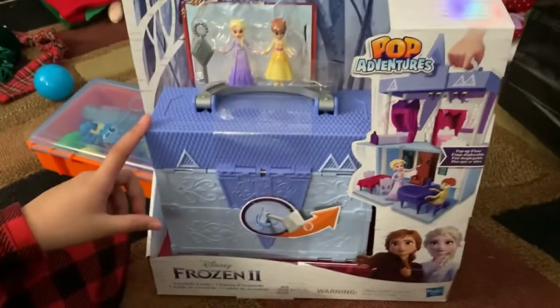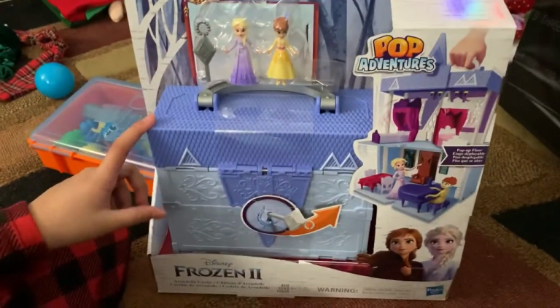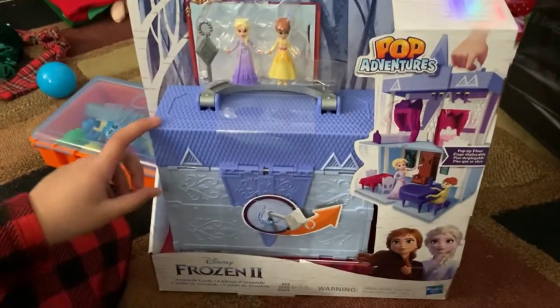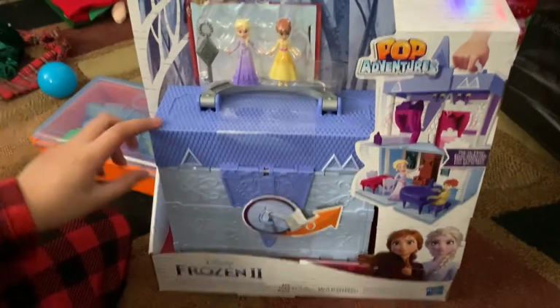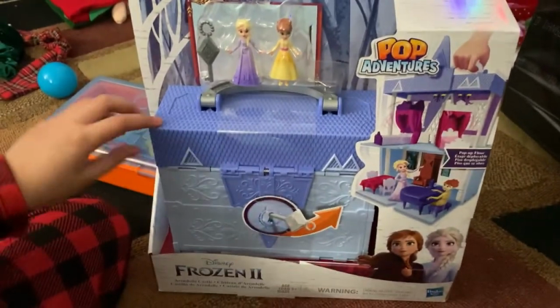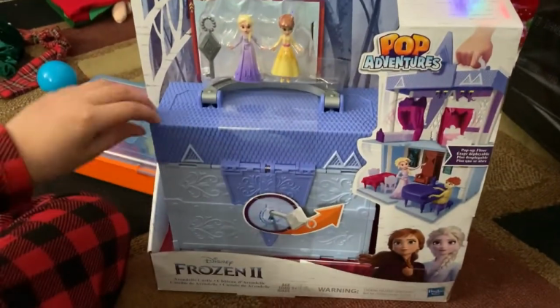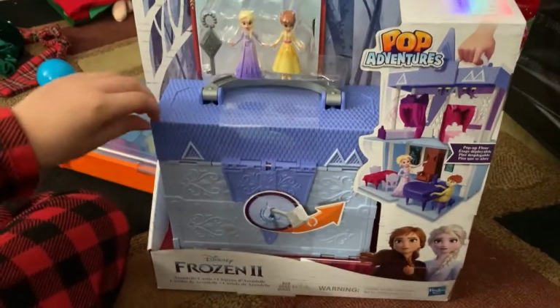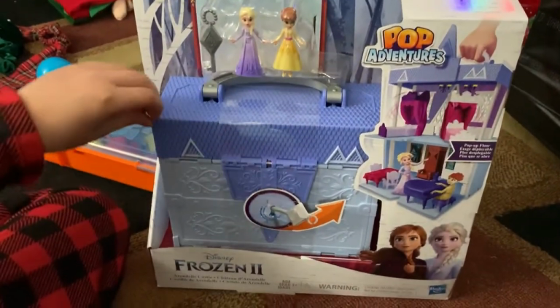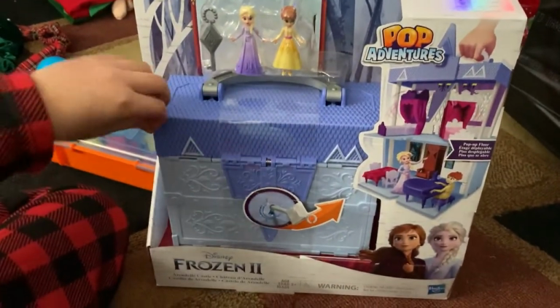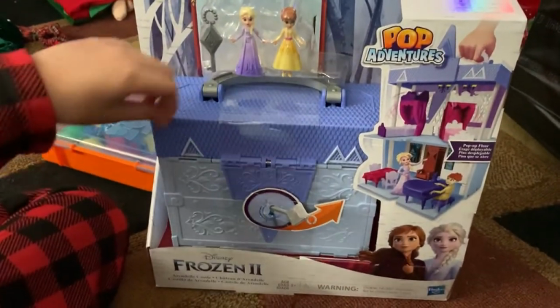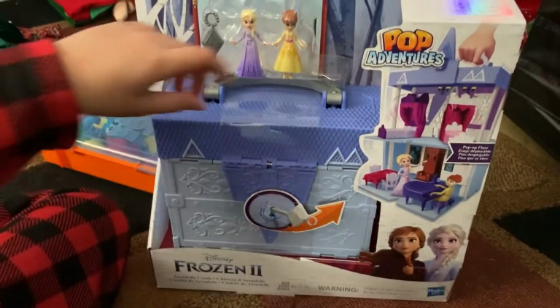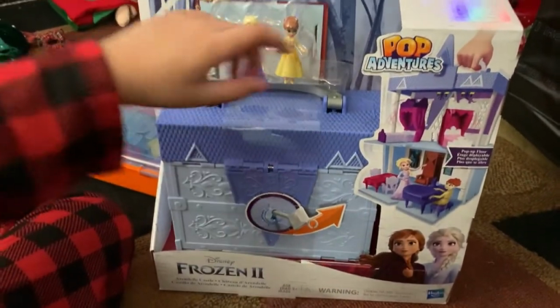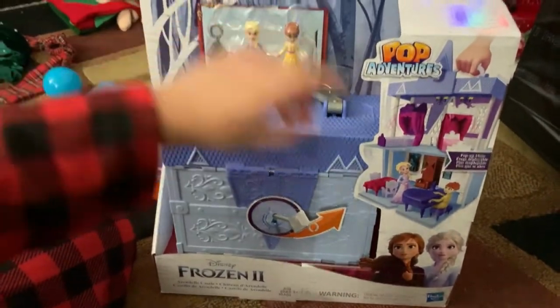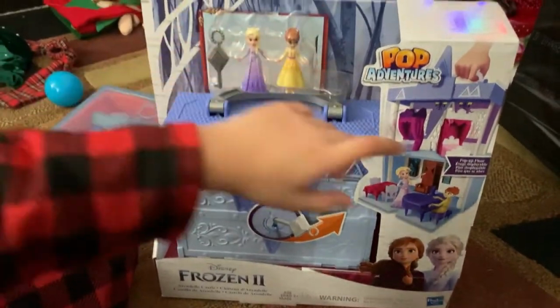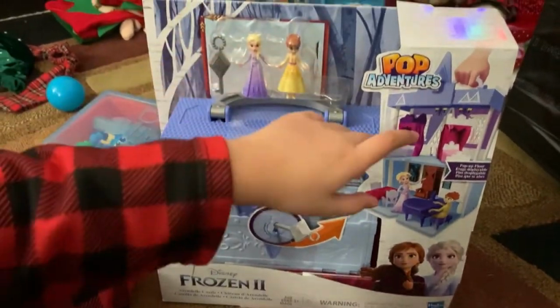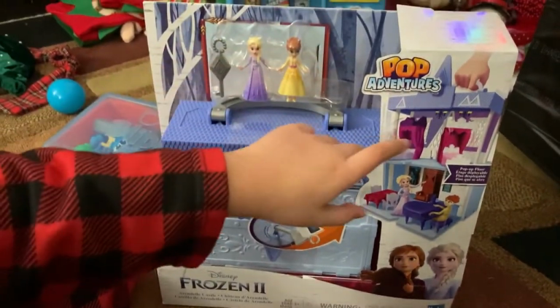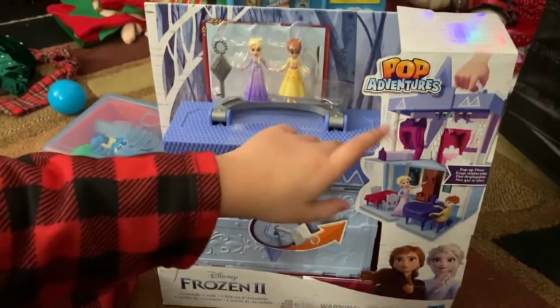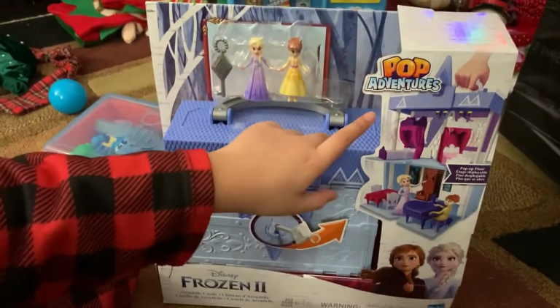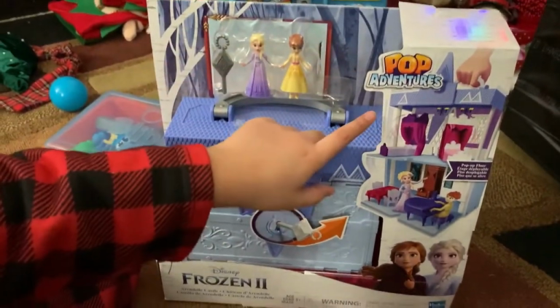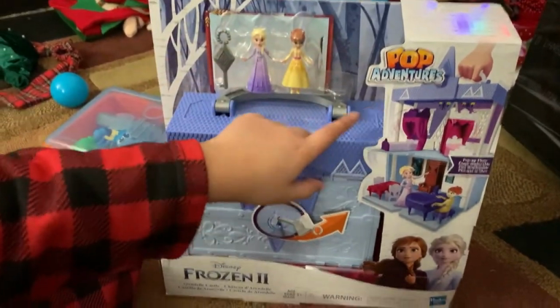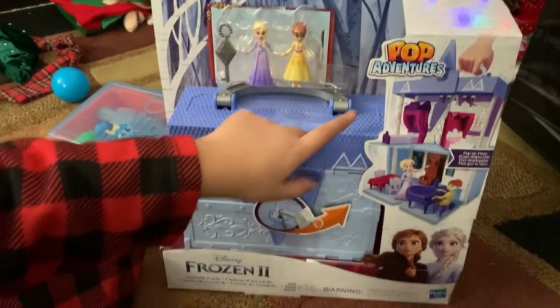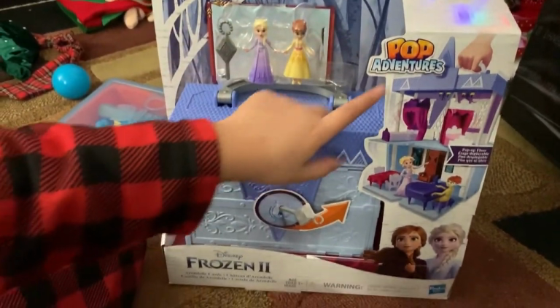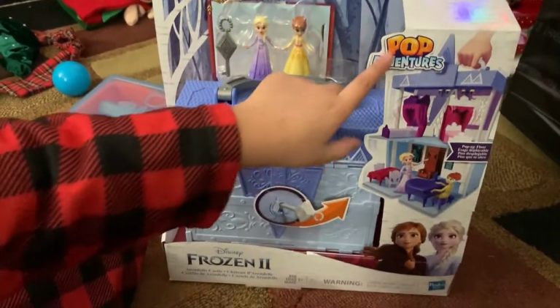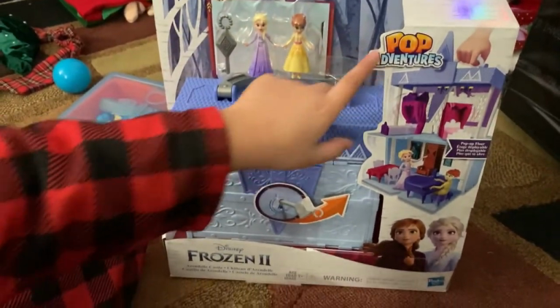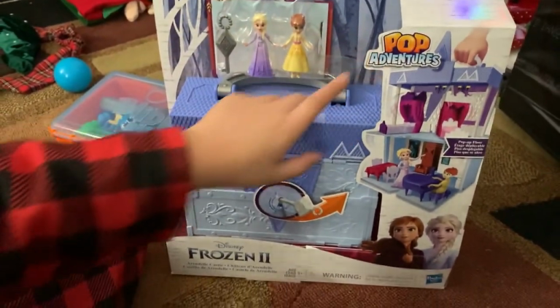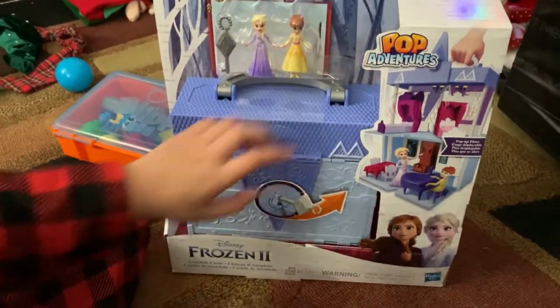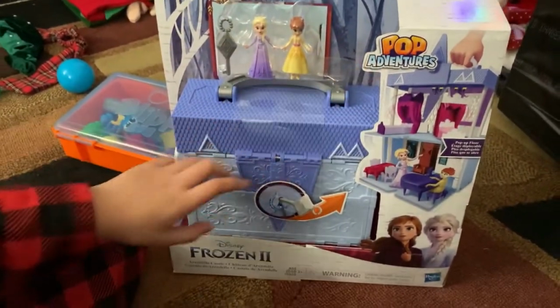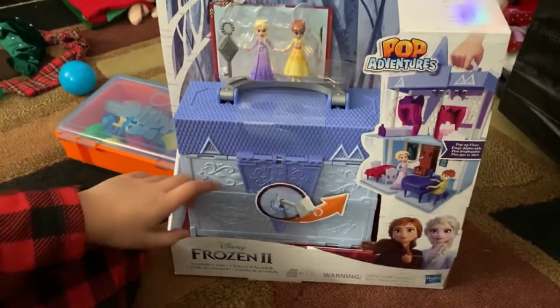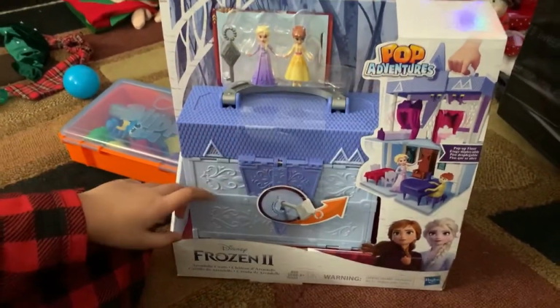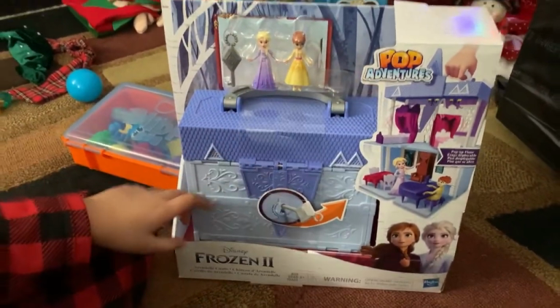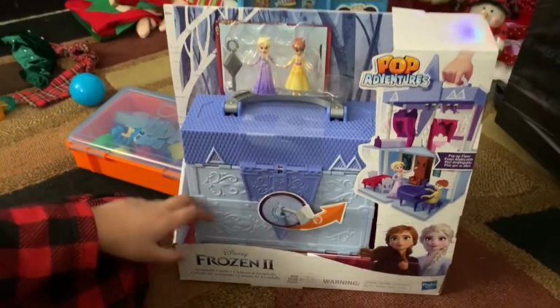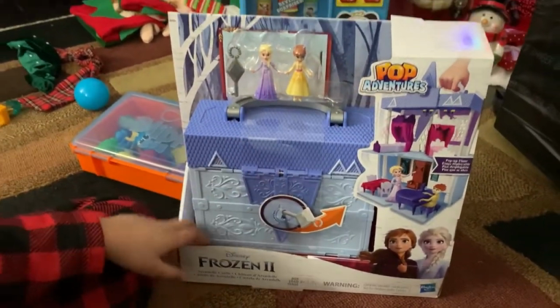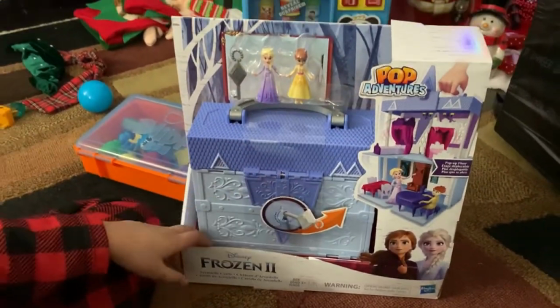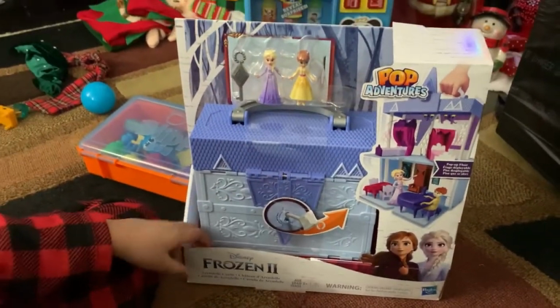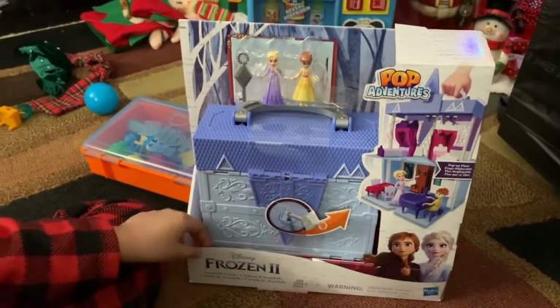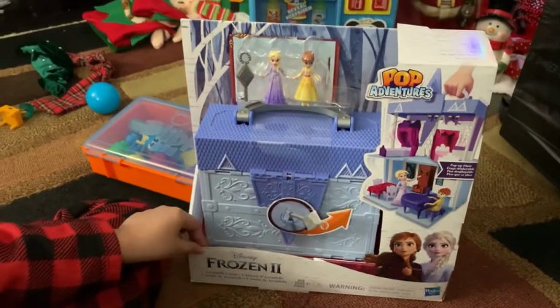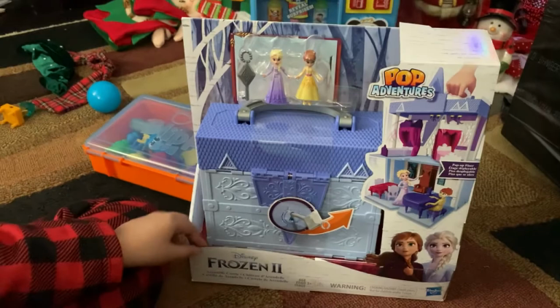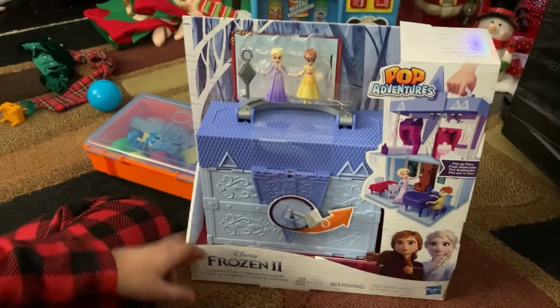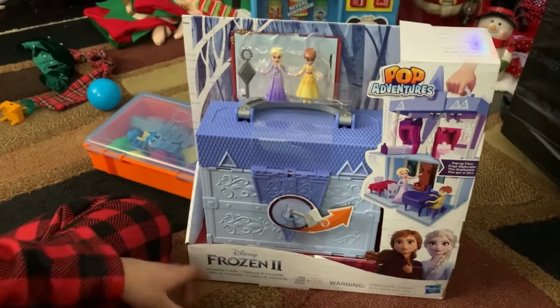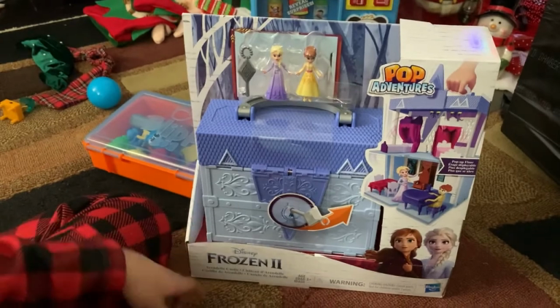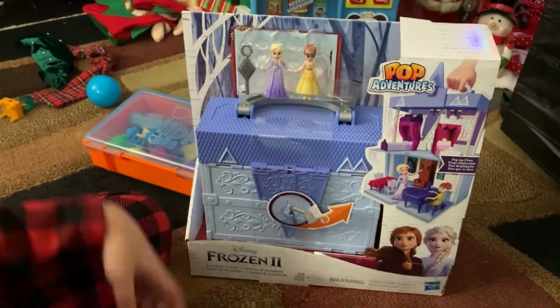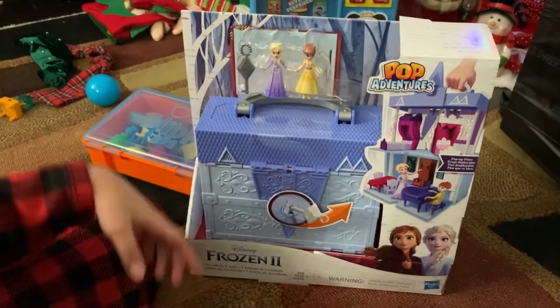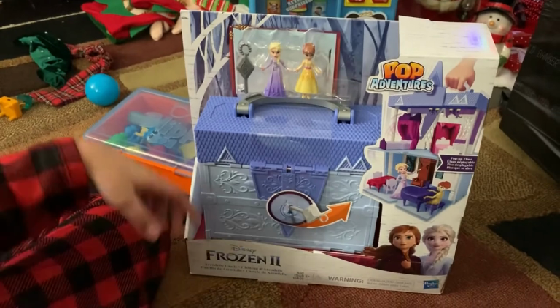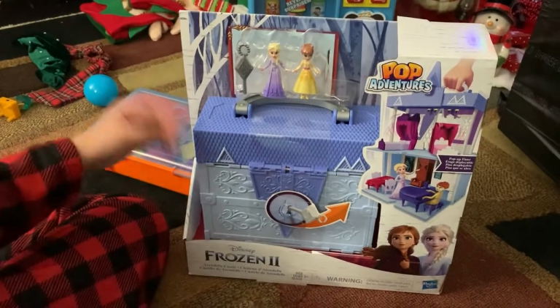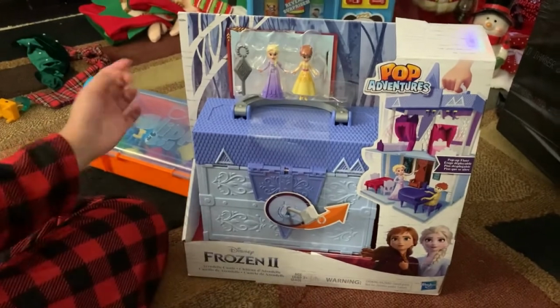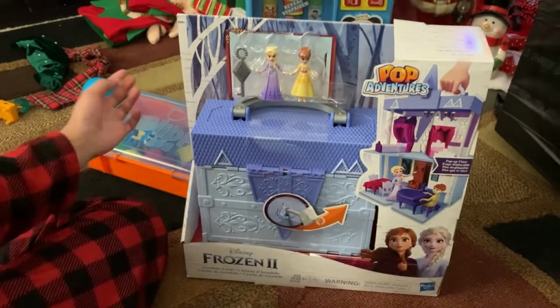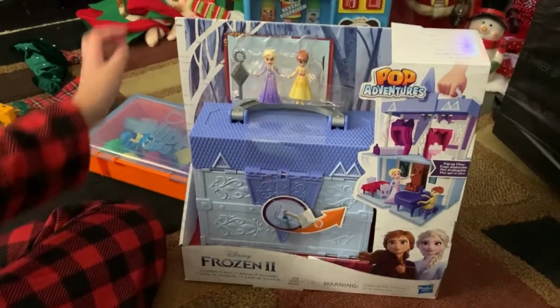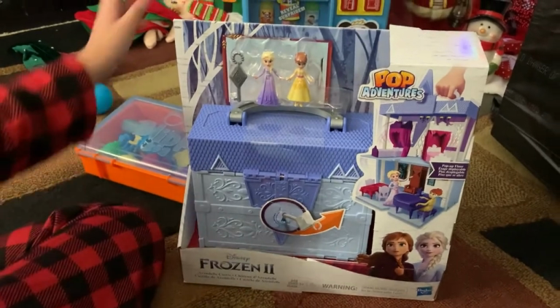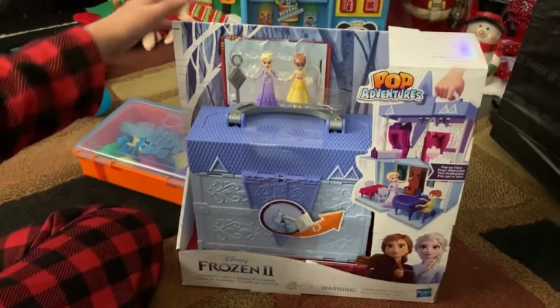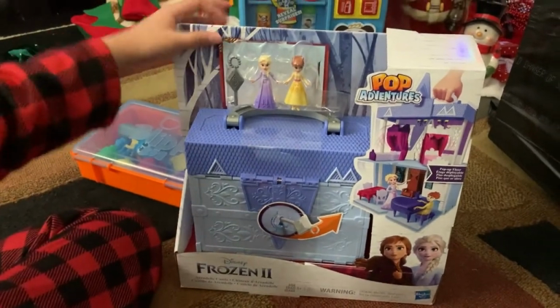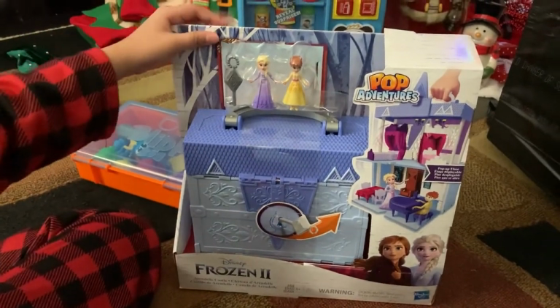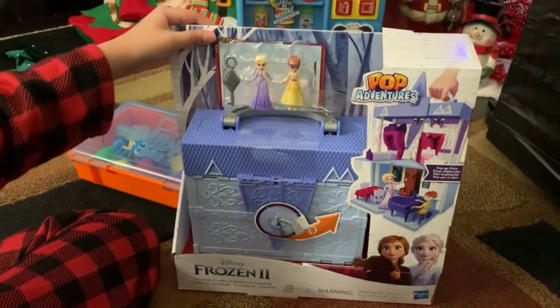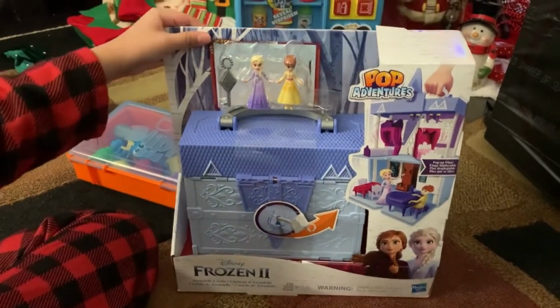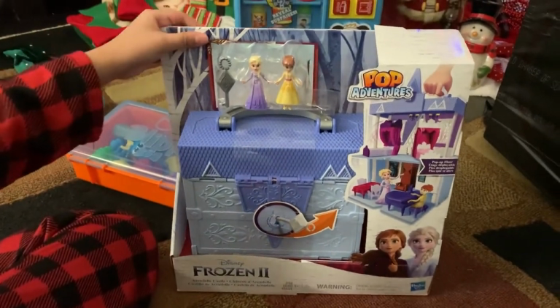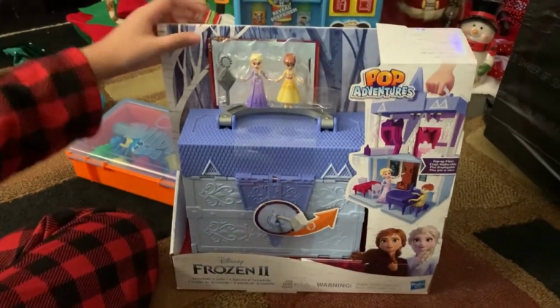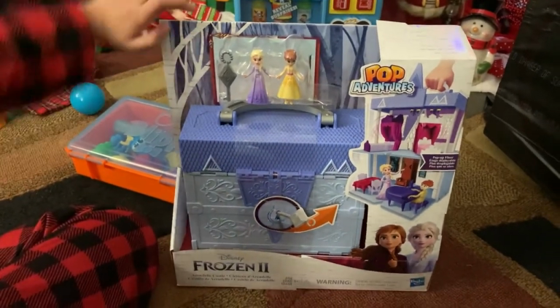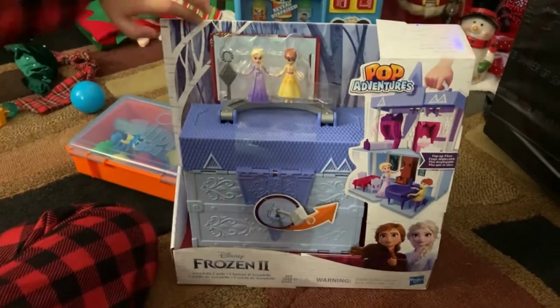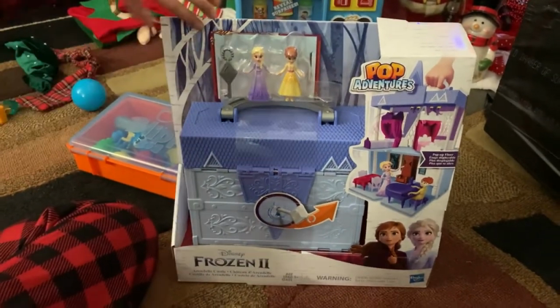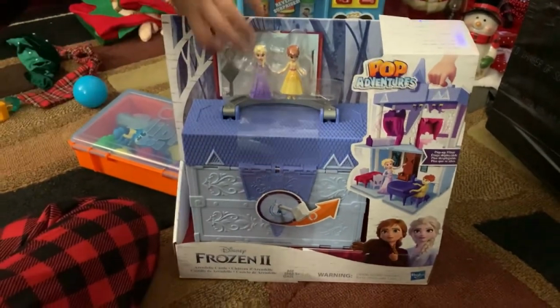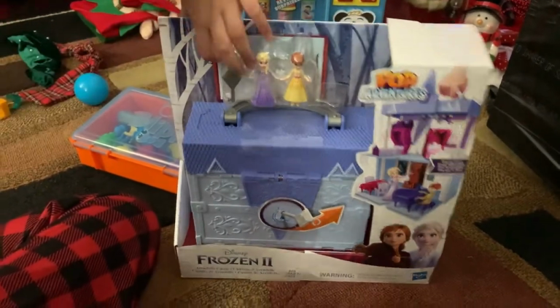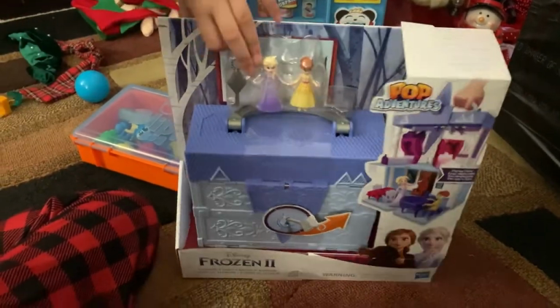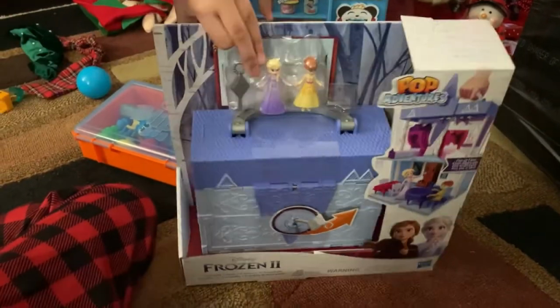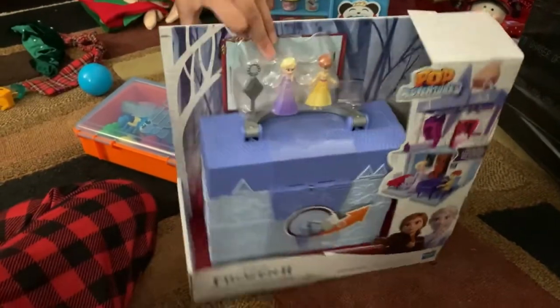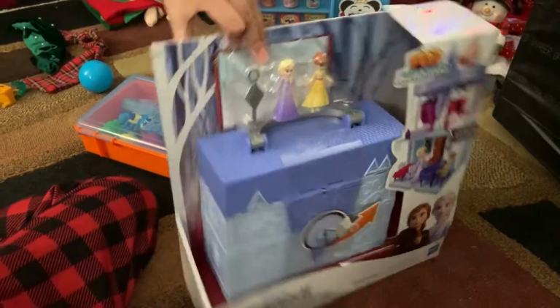So this is the Pop Adventures Frozen 2 Castle, Arendelle Castle.